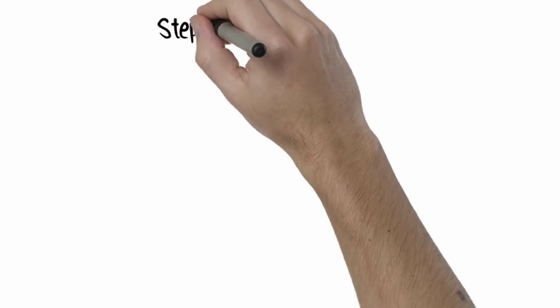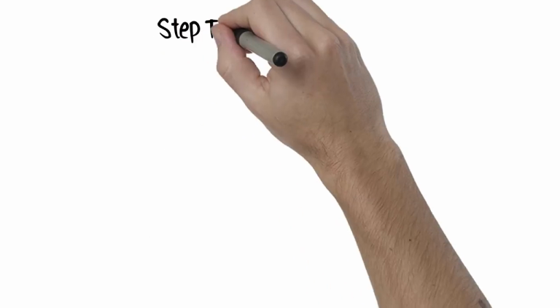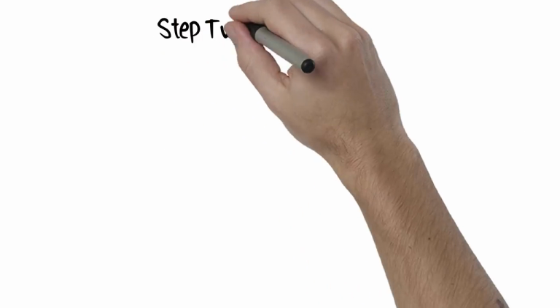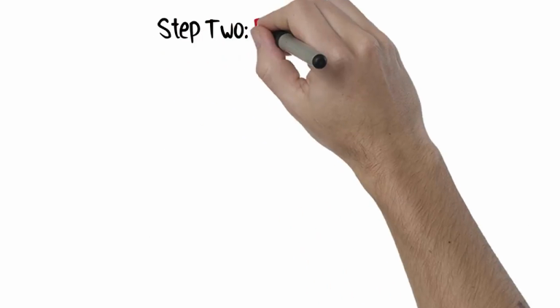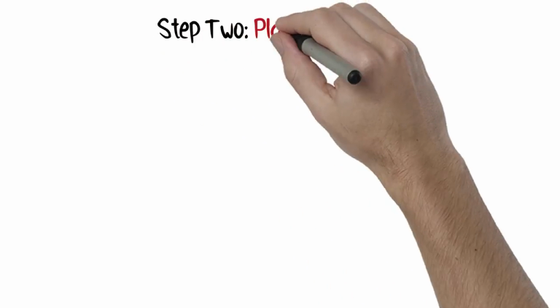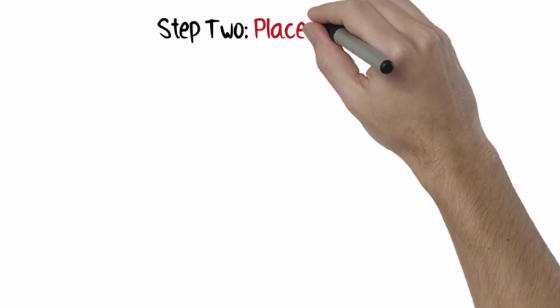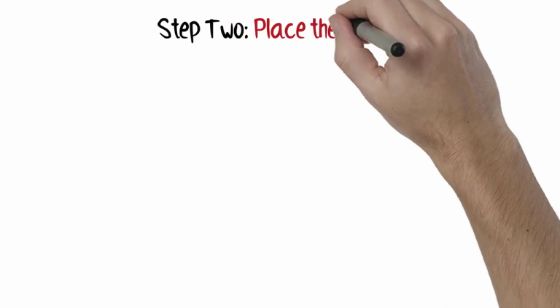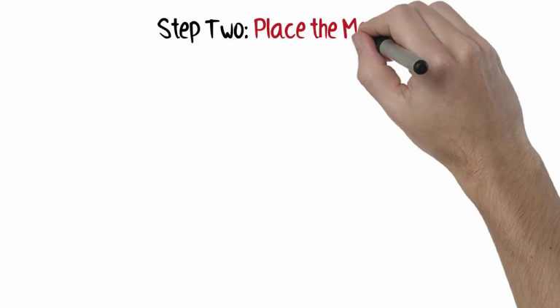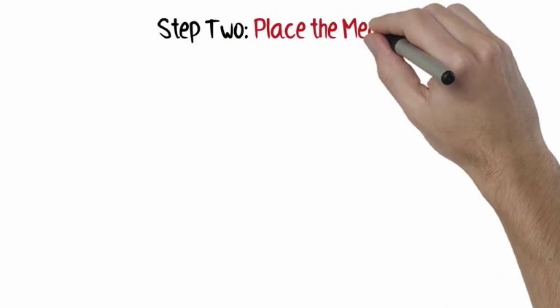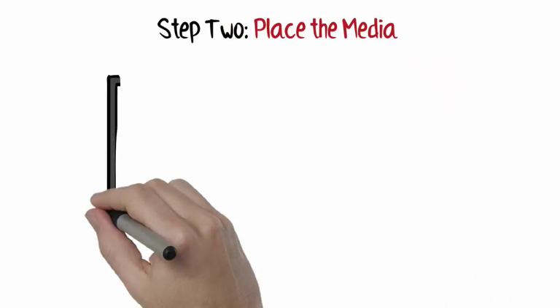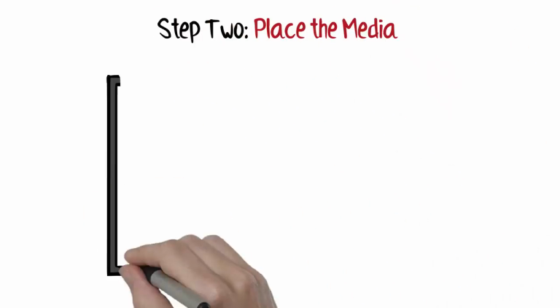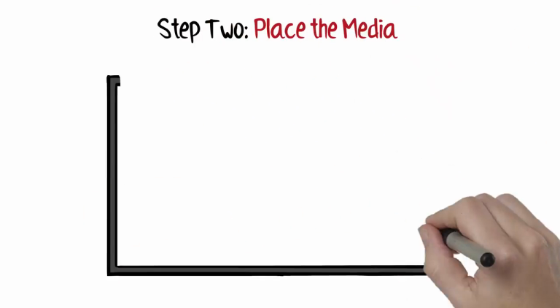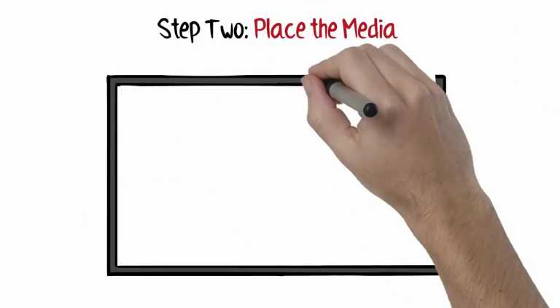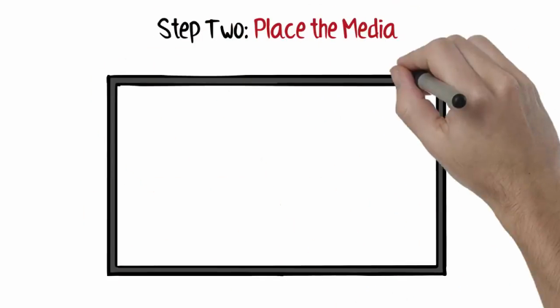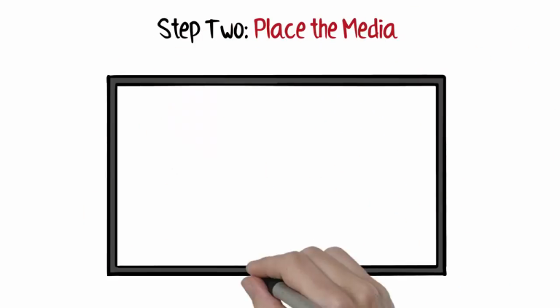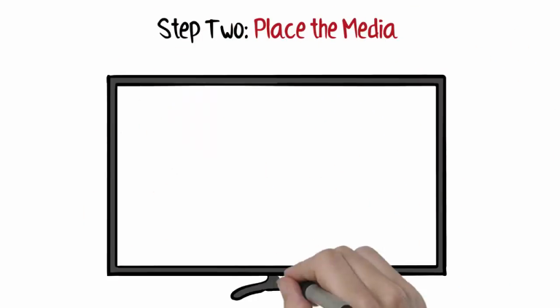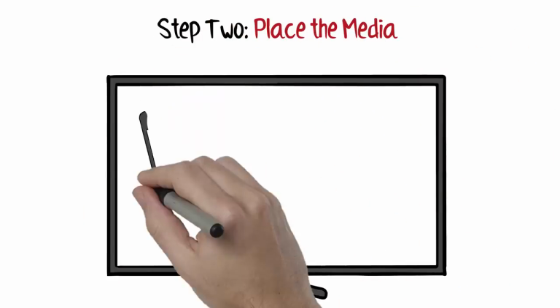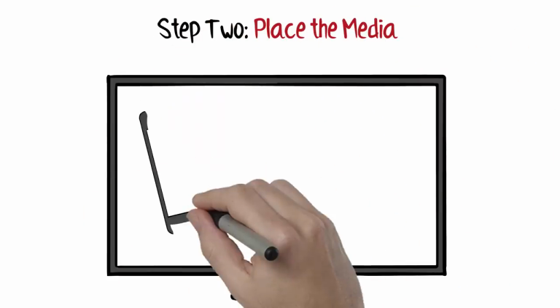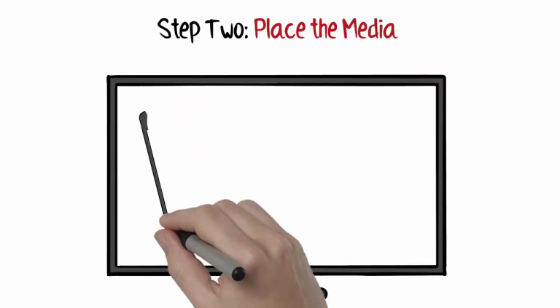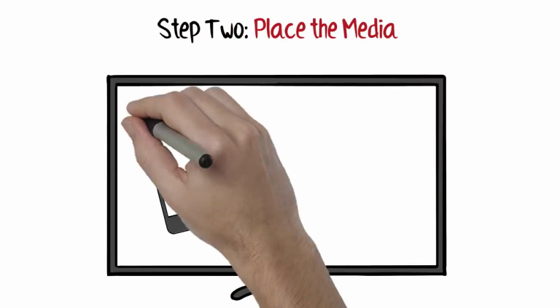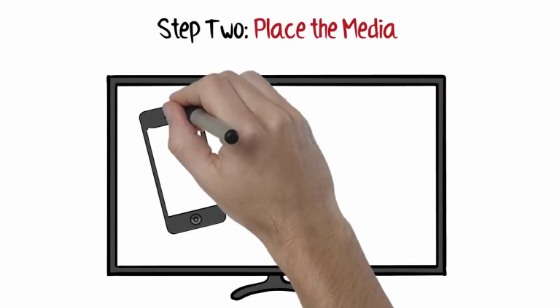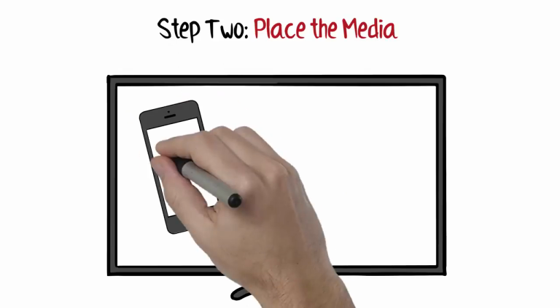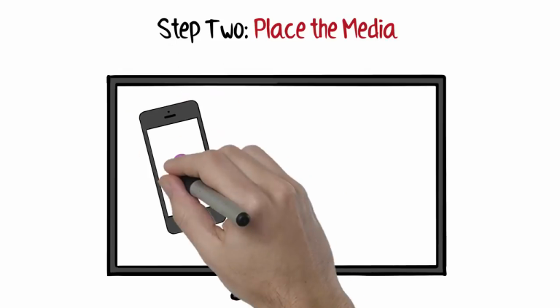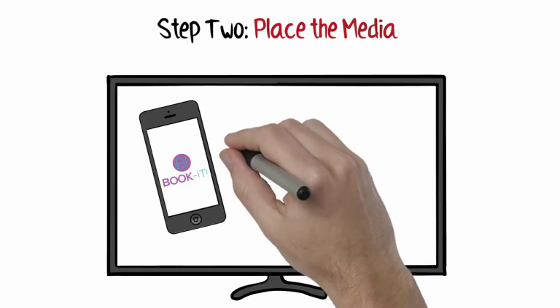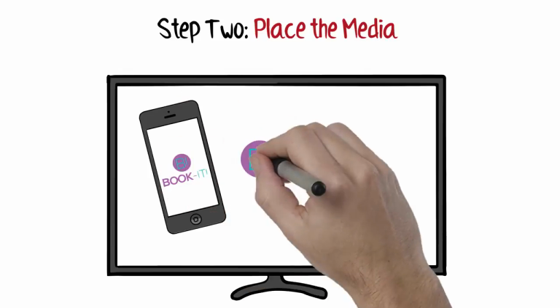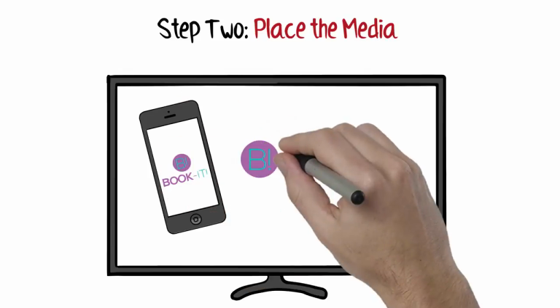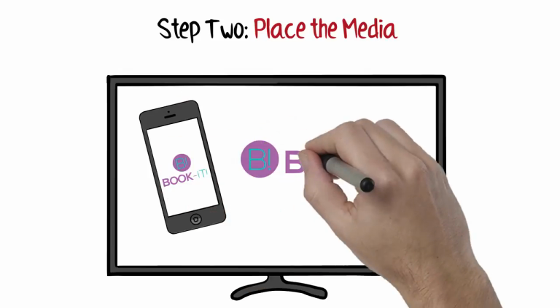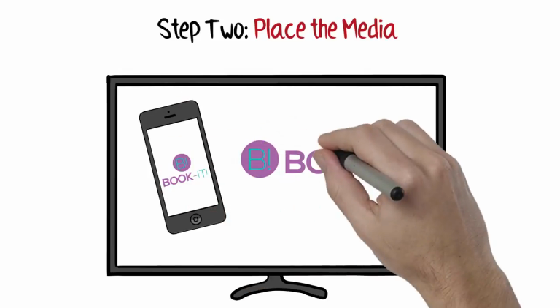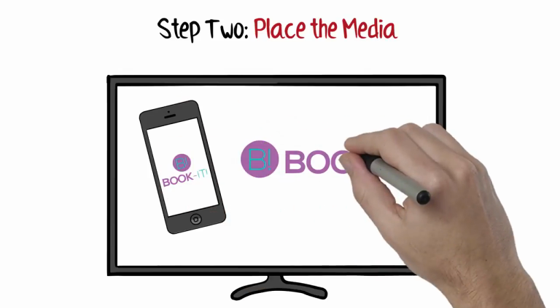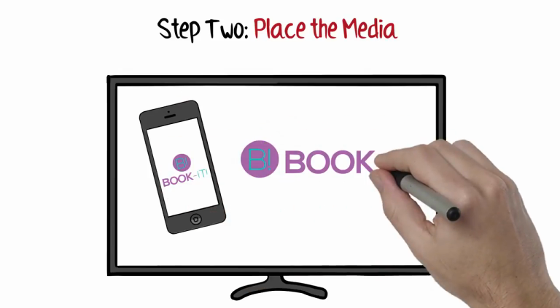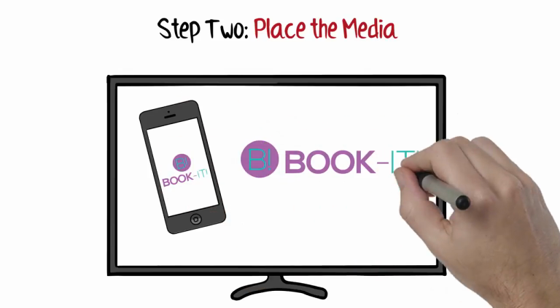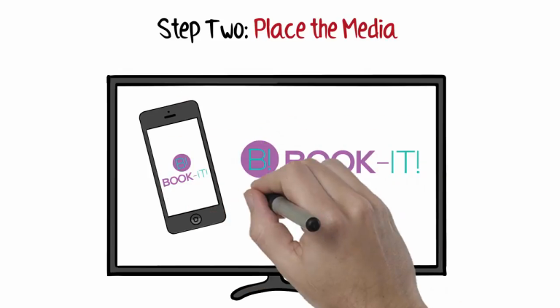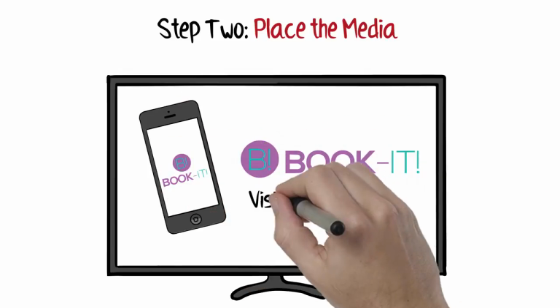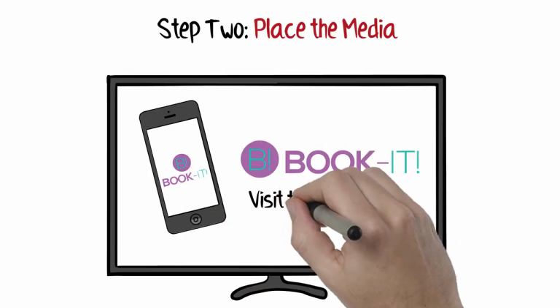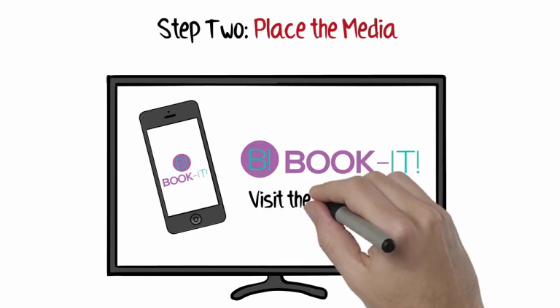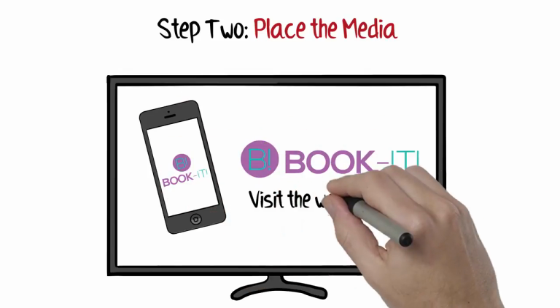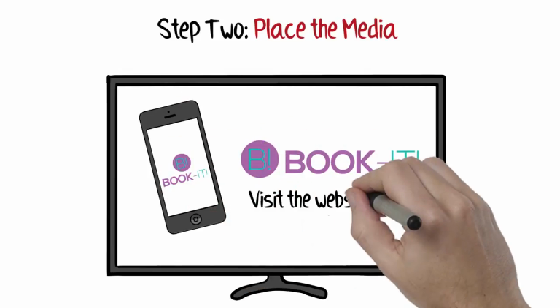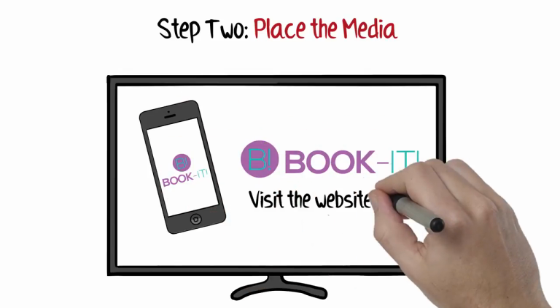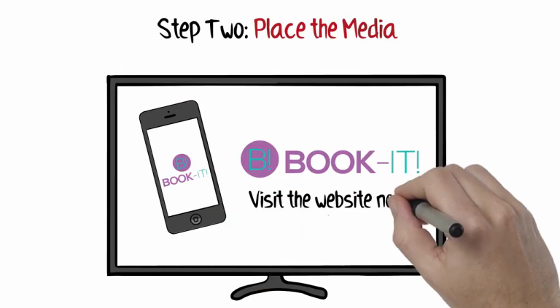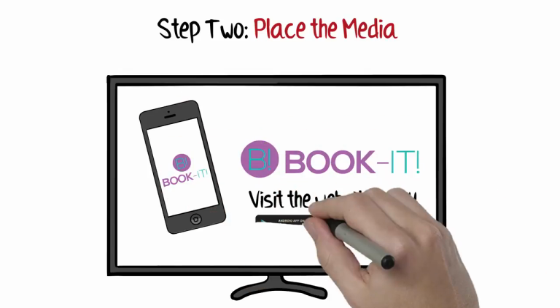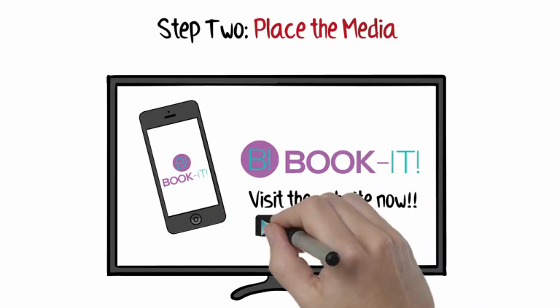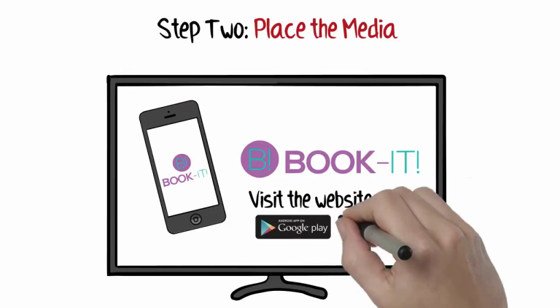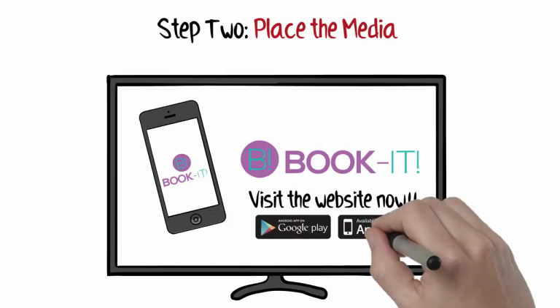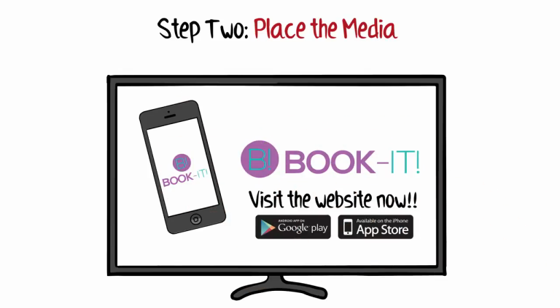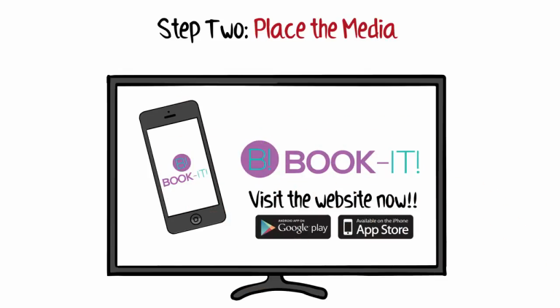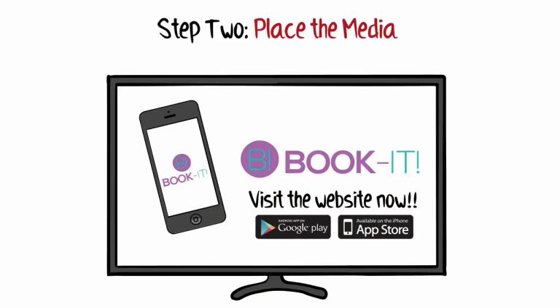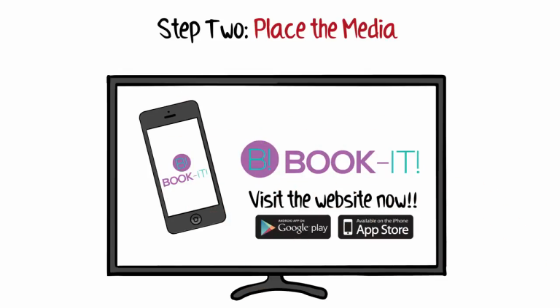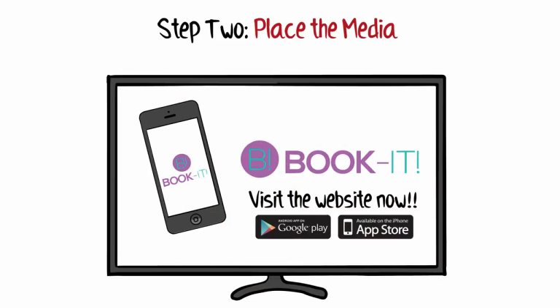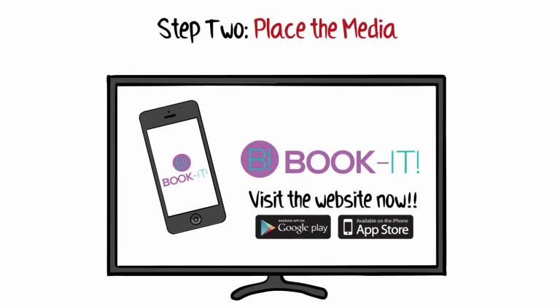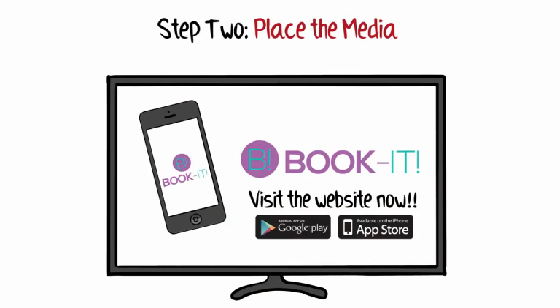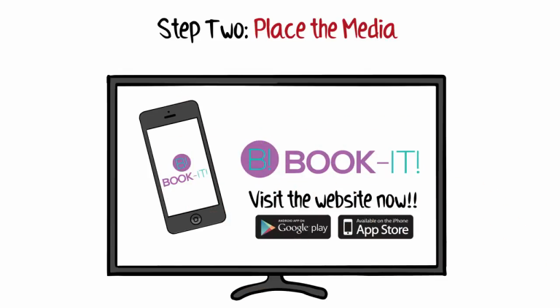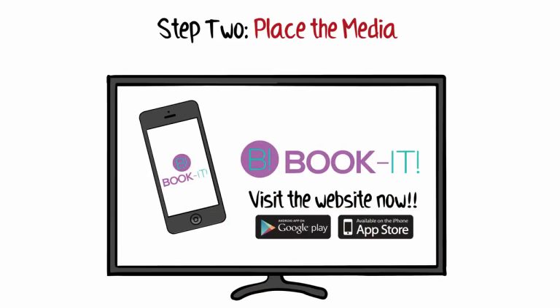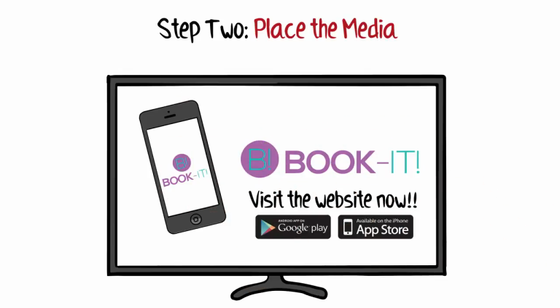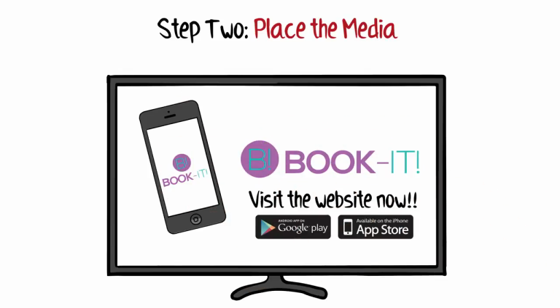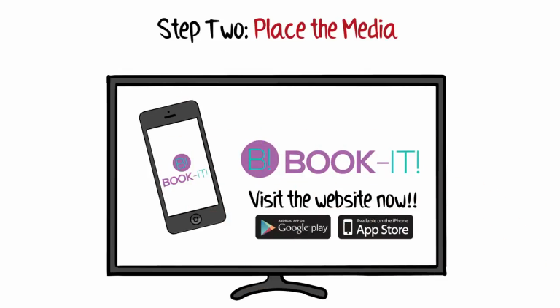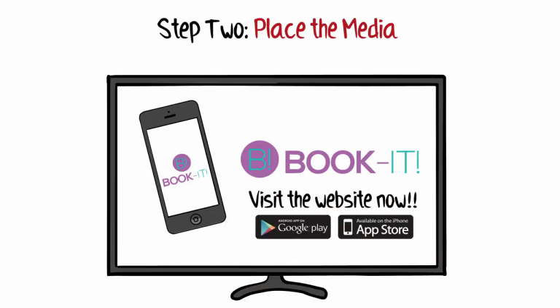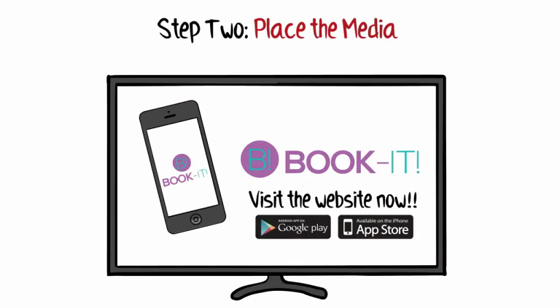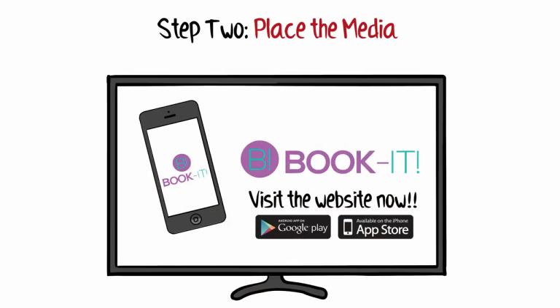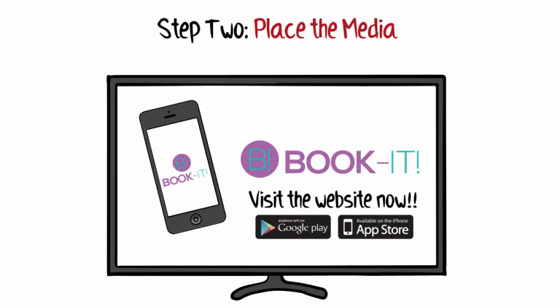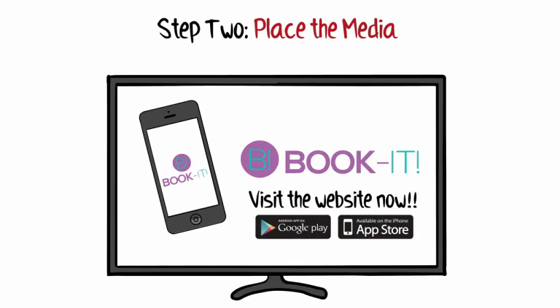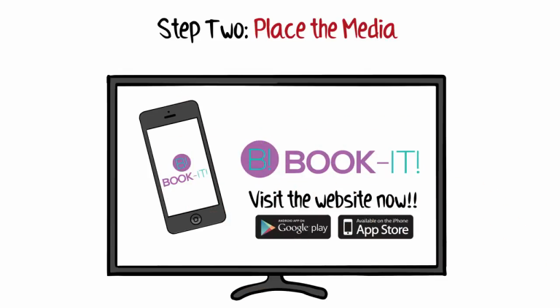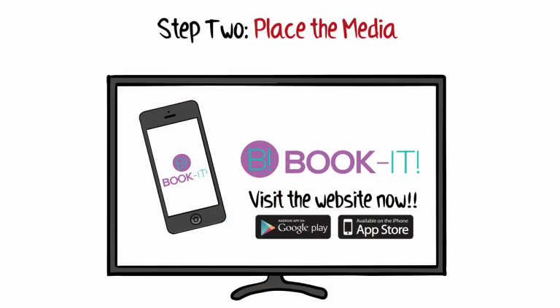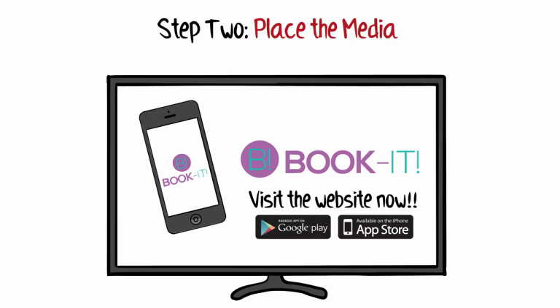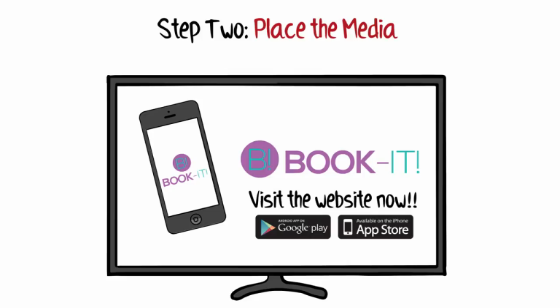Step 2 is actually placing the media, which is based on the findings in the research — appropriate networks, affiliates, and target markets.